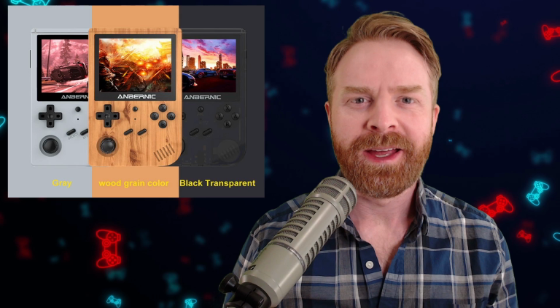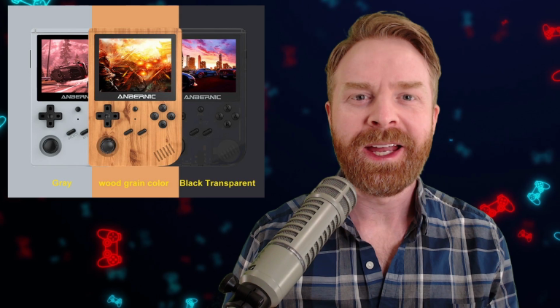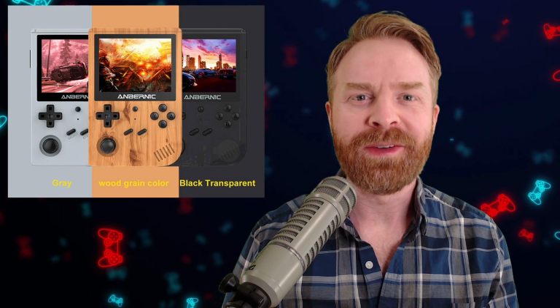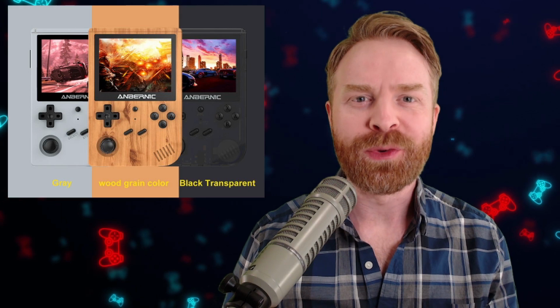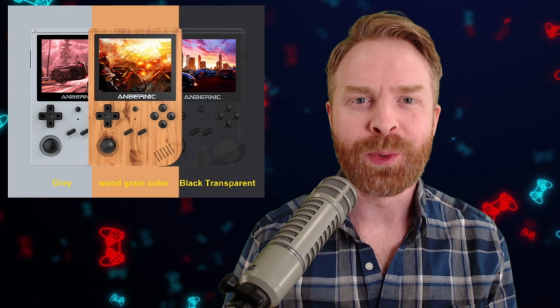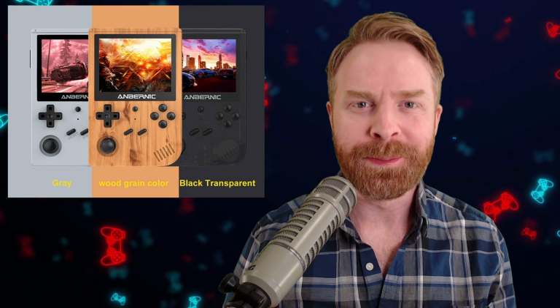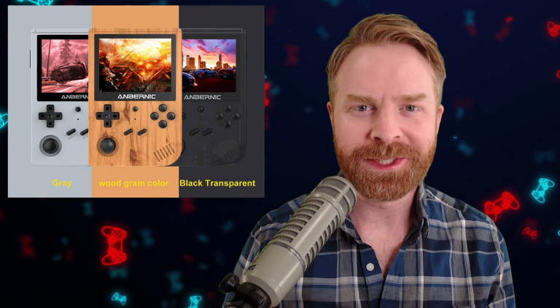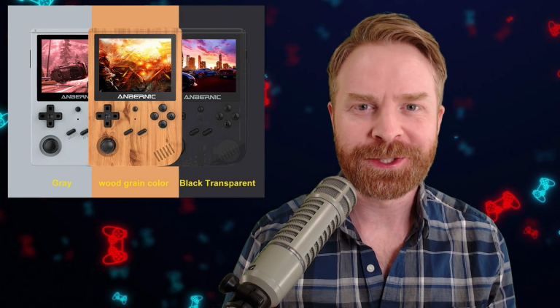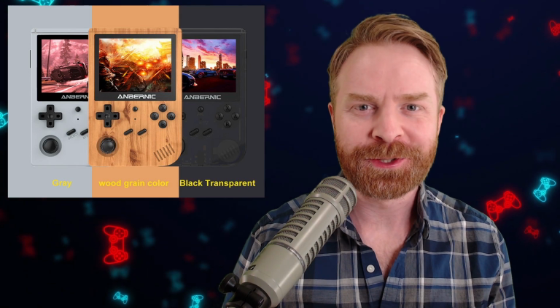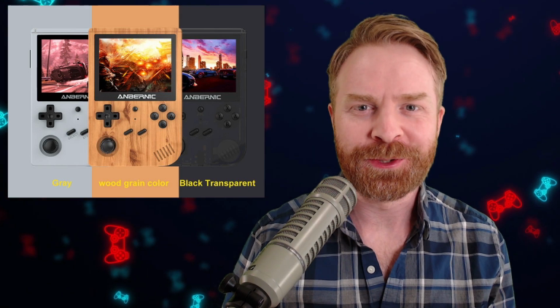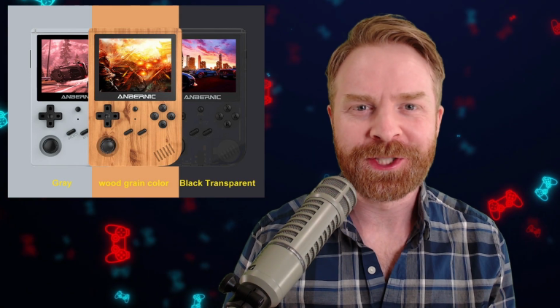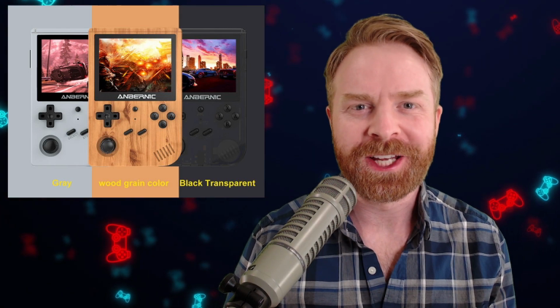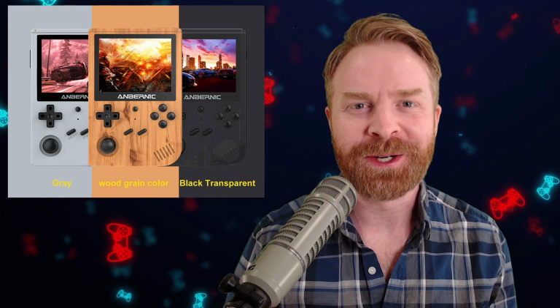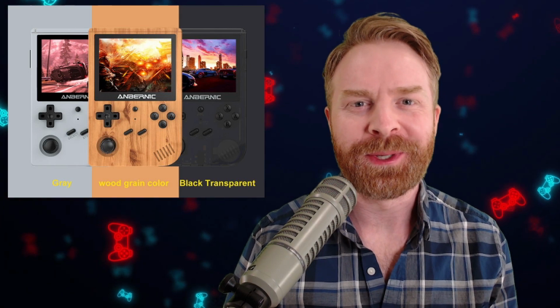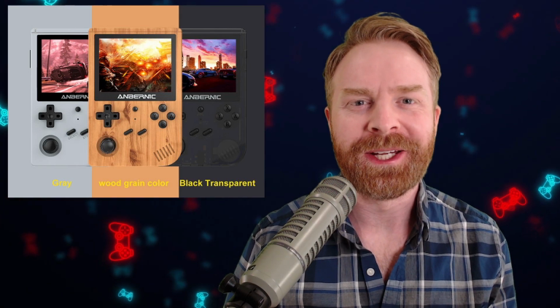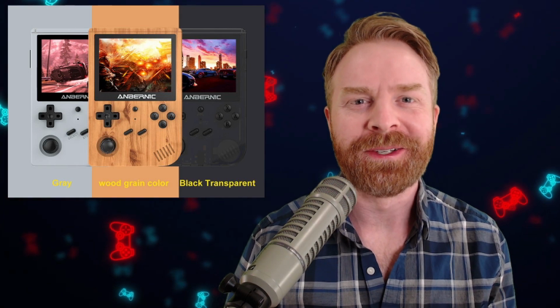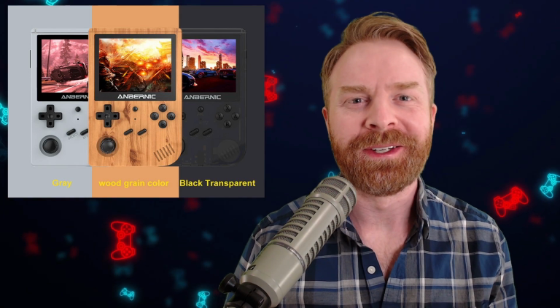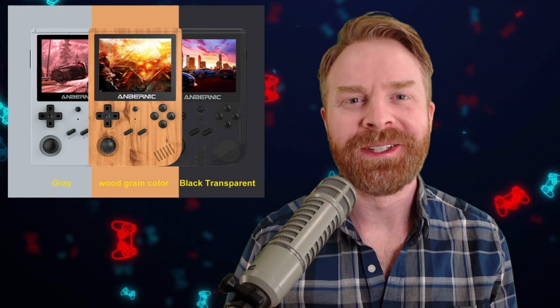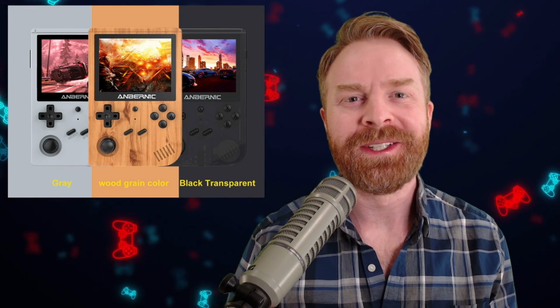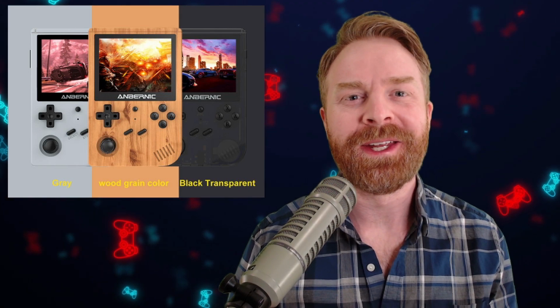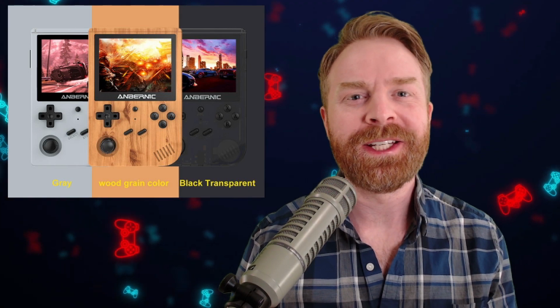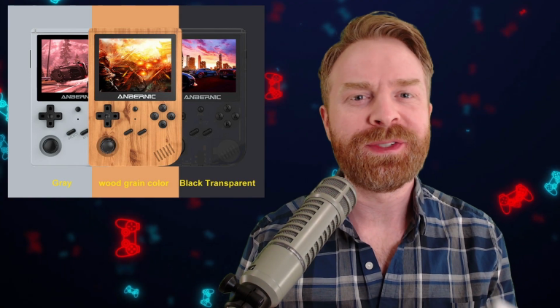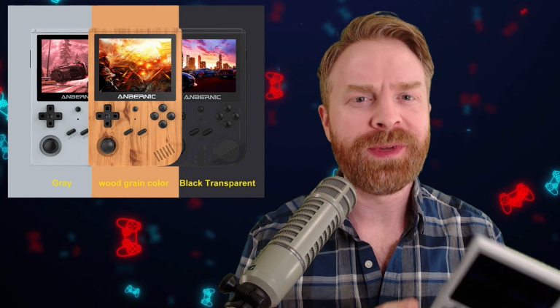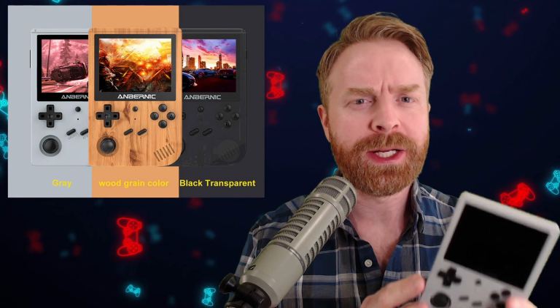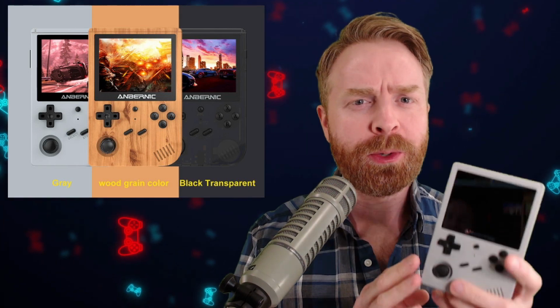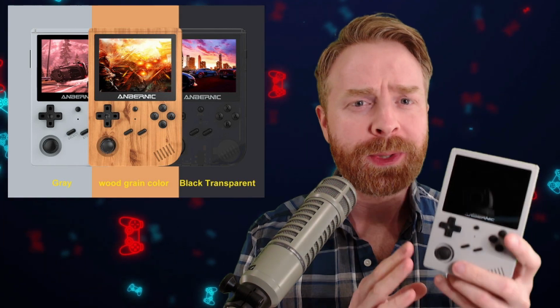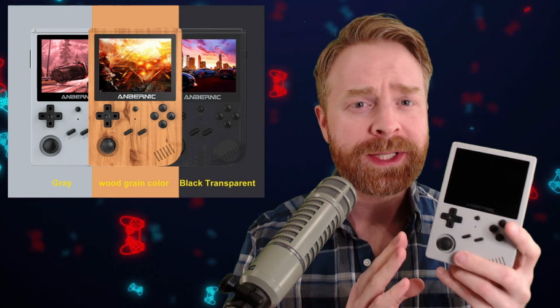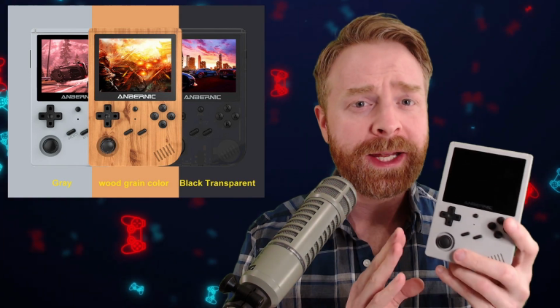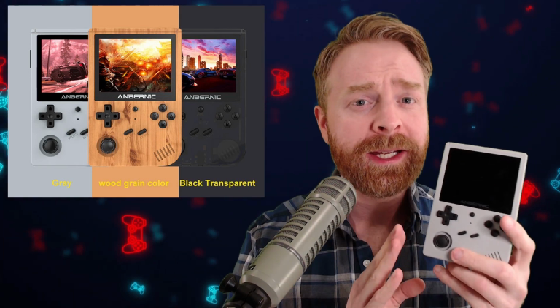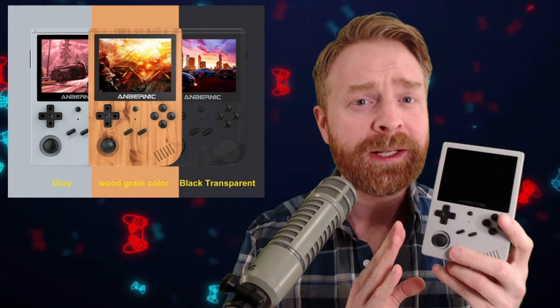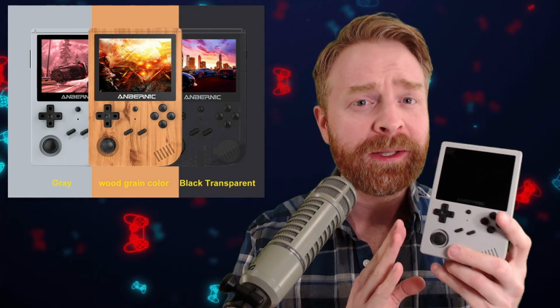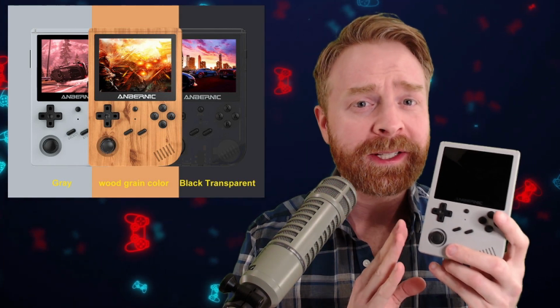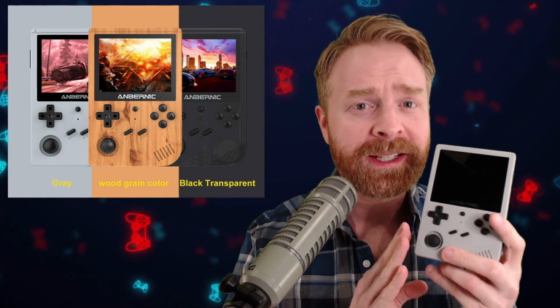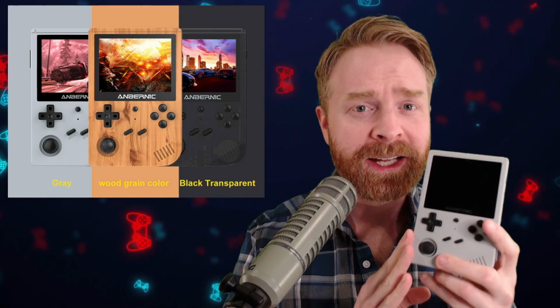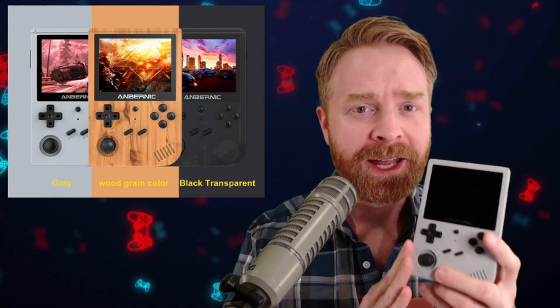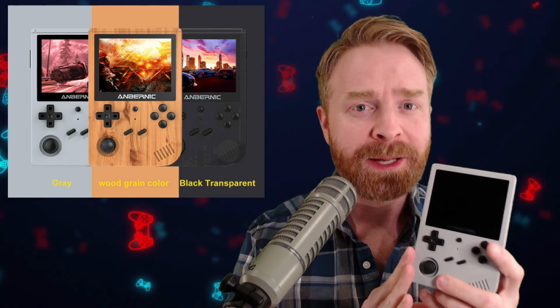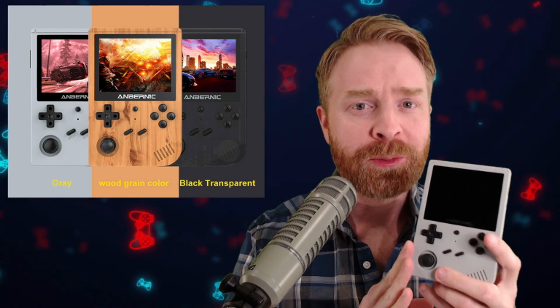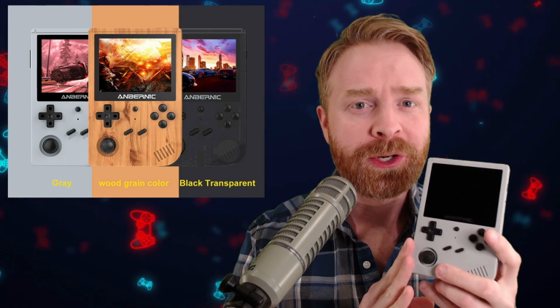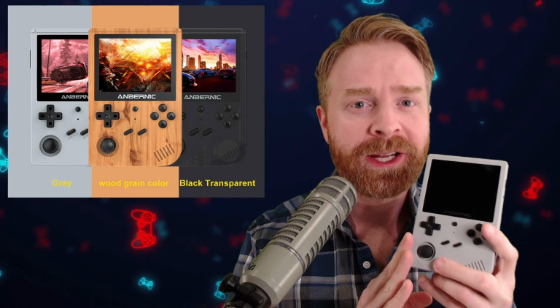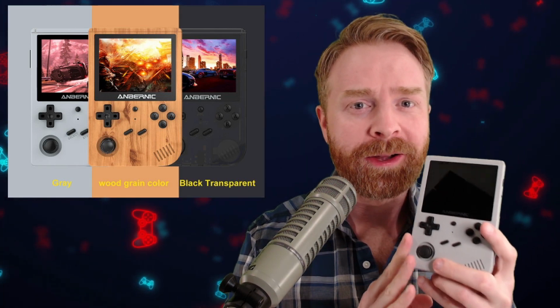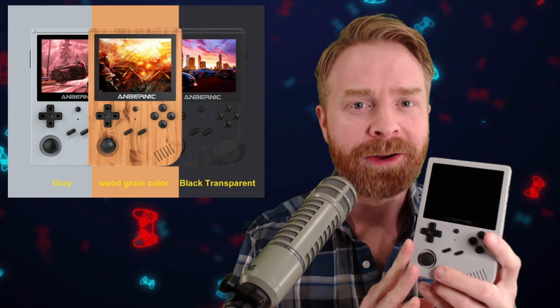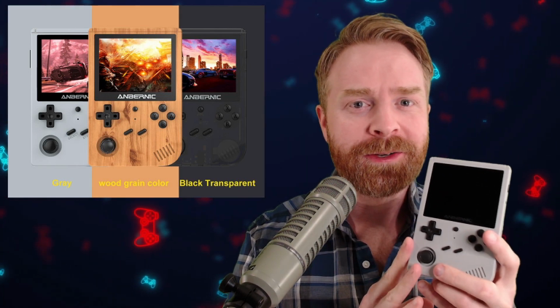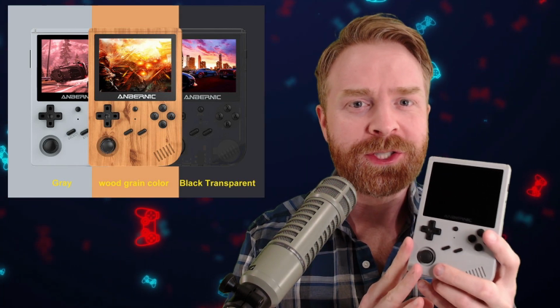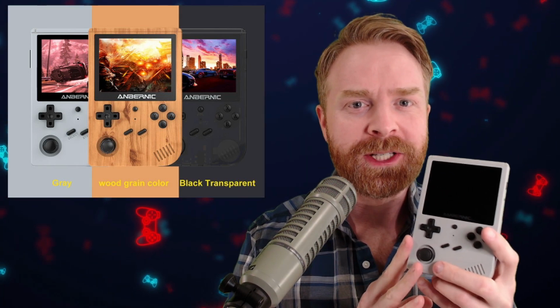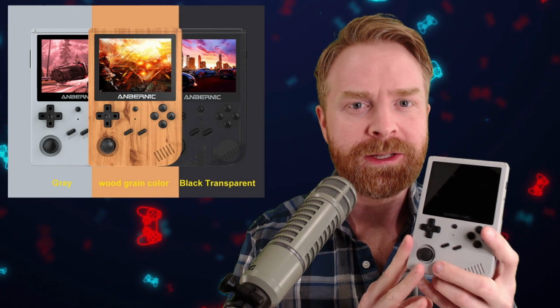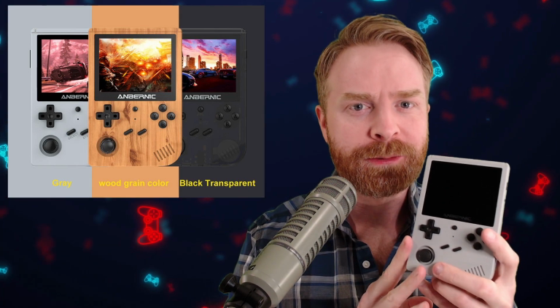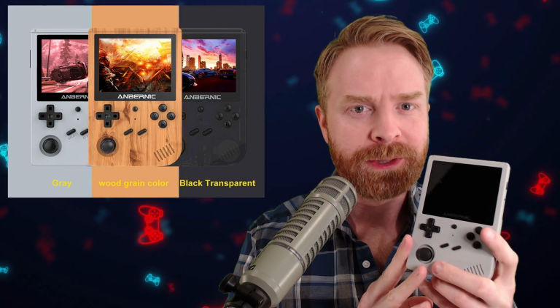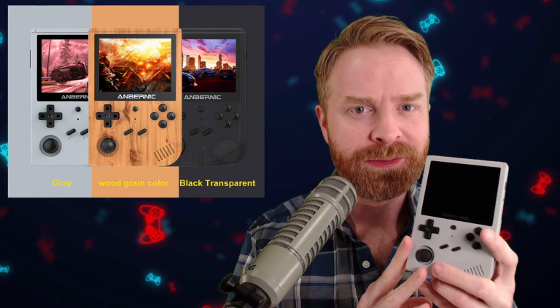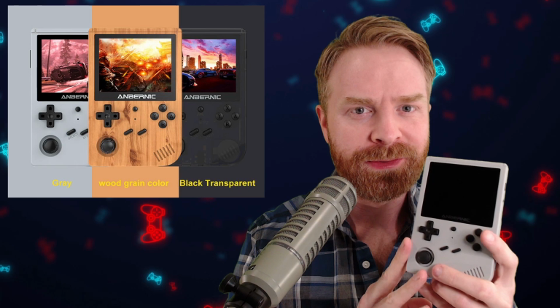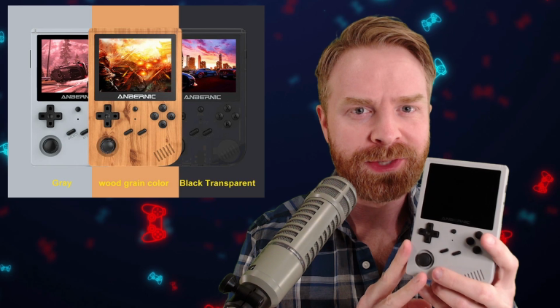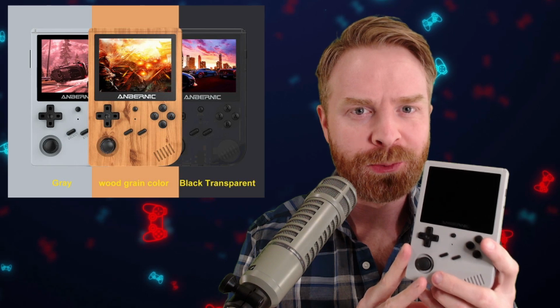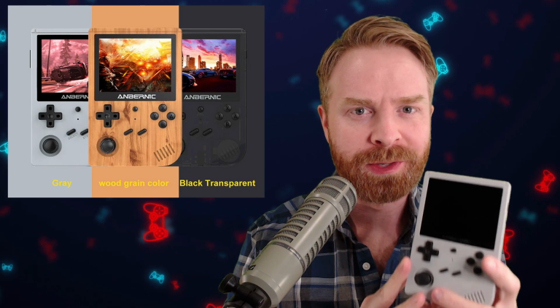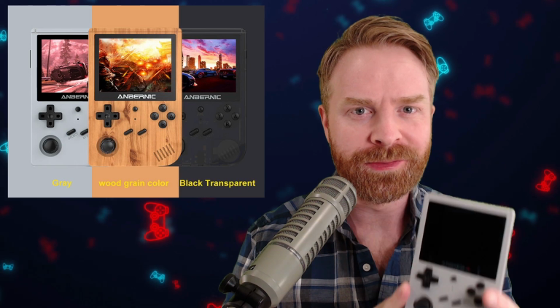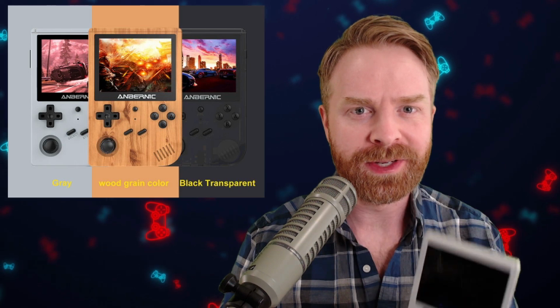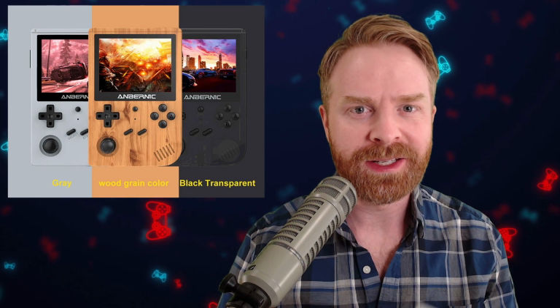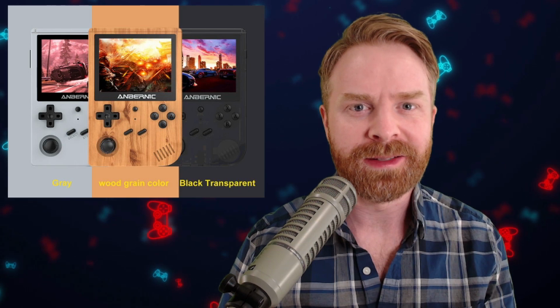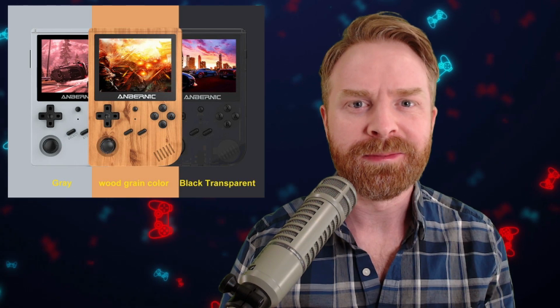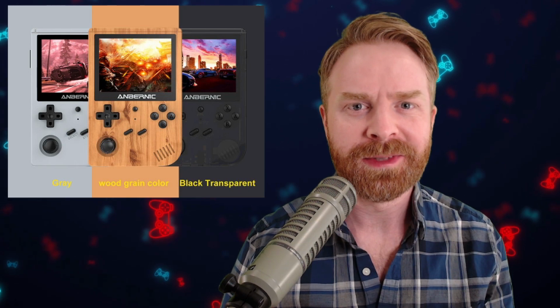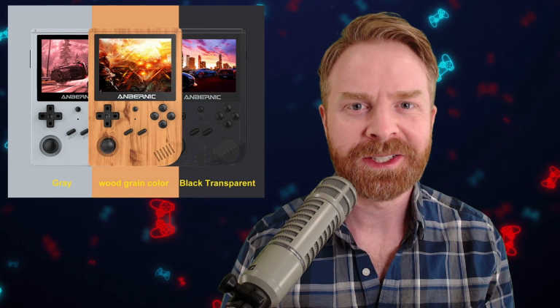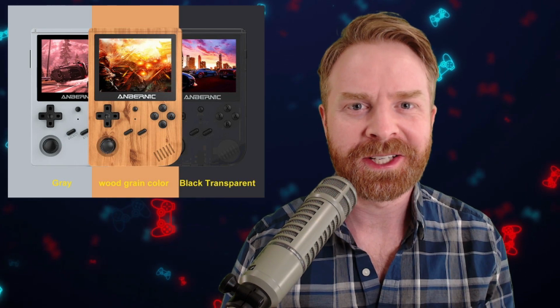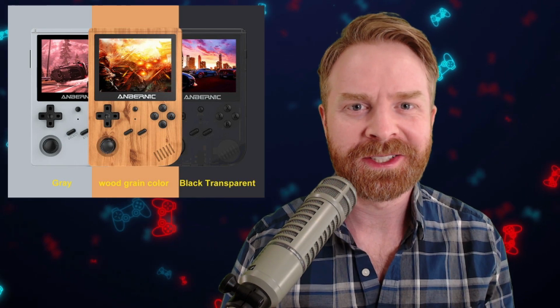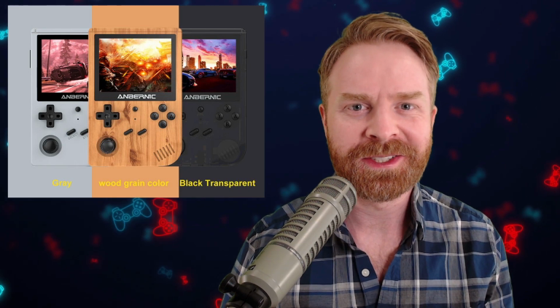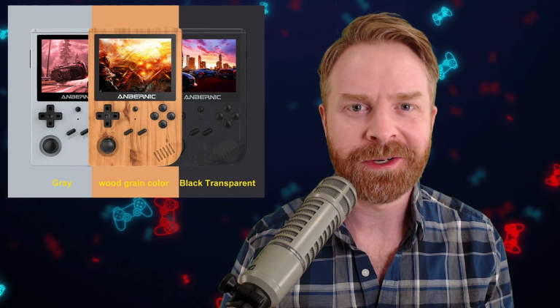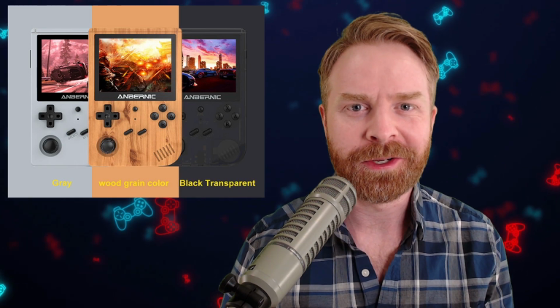Hey everyone, Mr. Sujano here. In today's video, we're taking a look at the Anbernic RG351V. Let's get started.